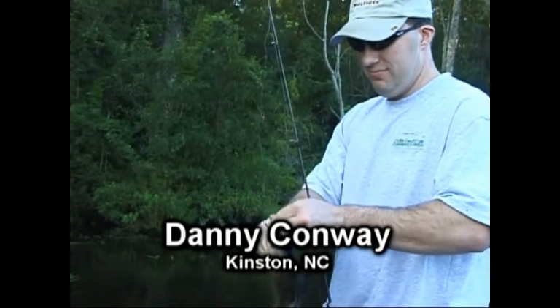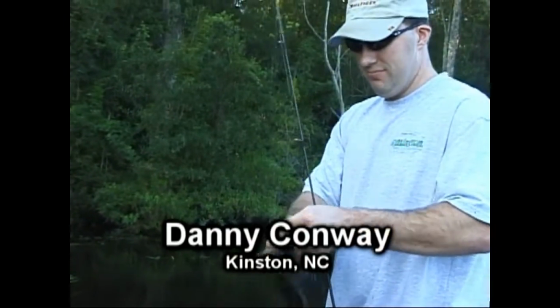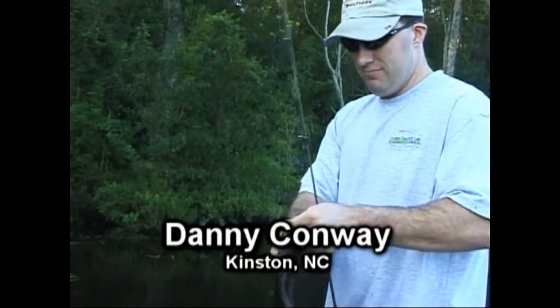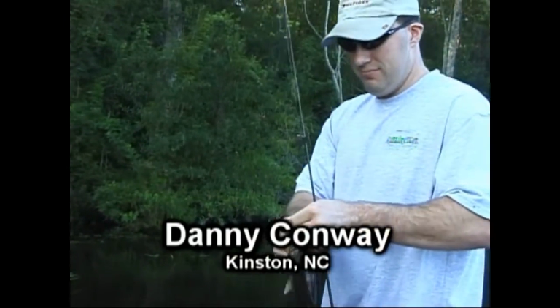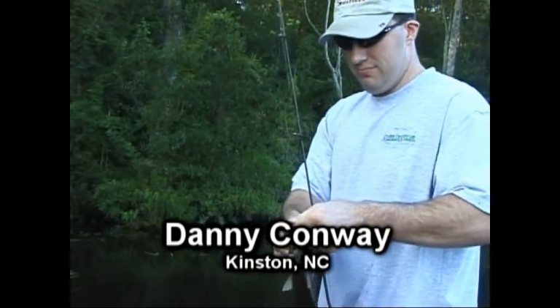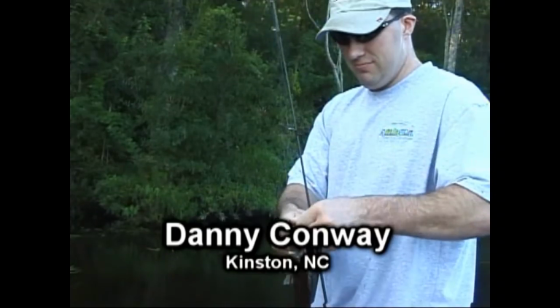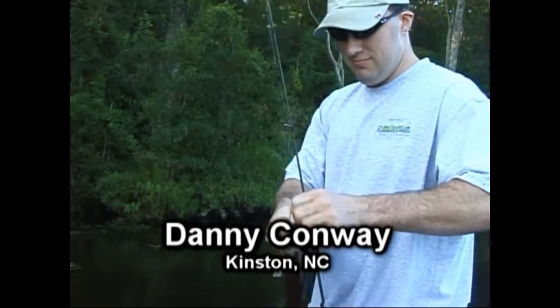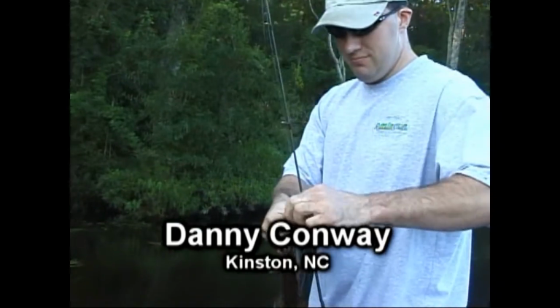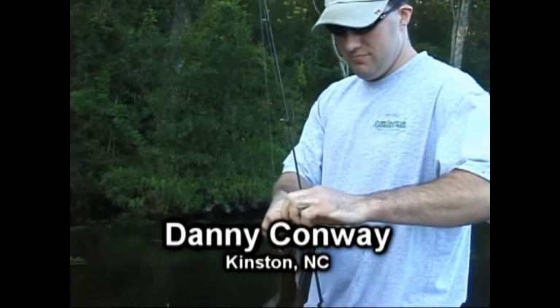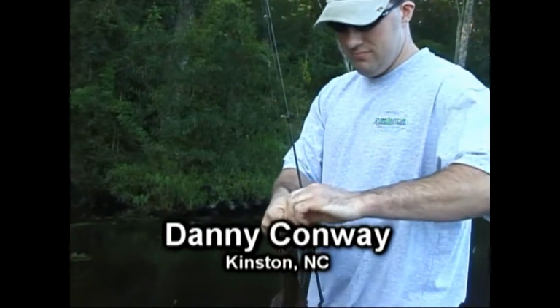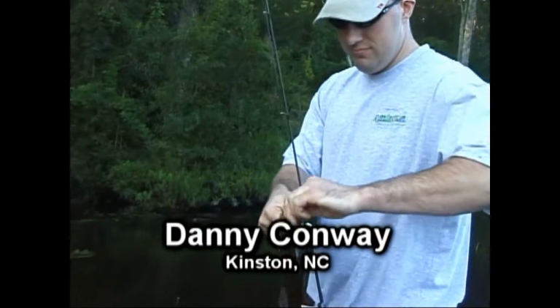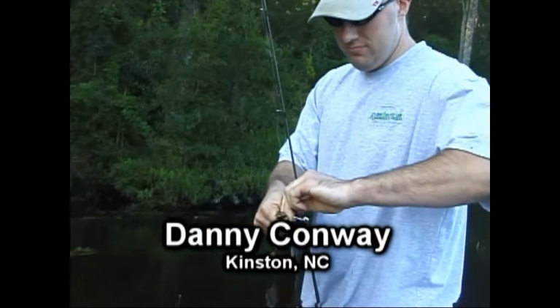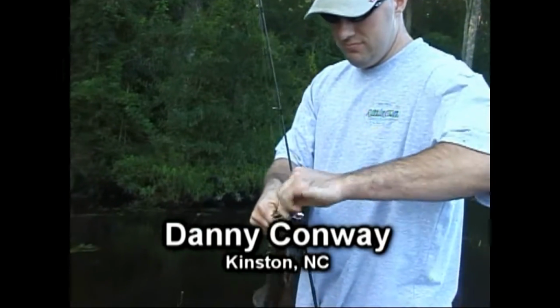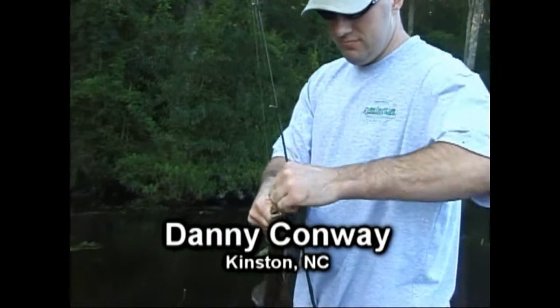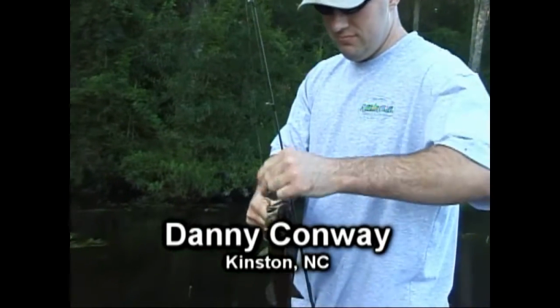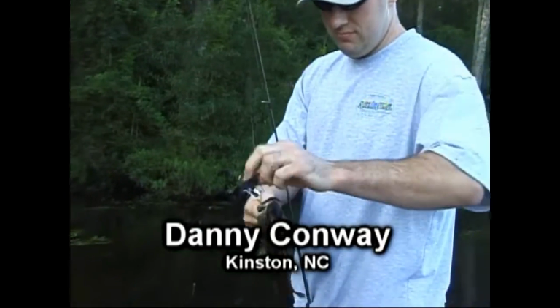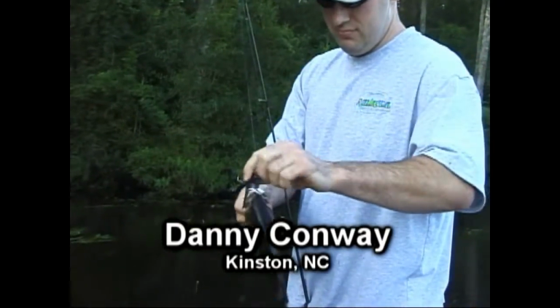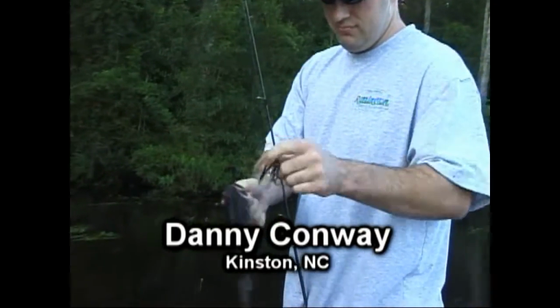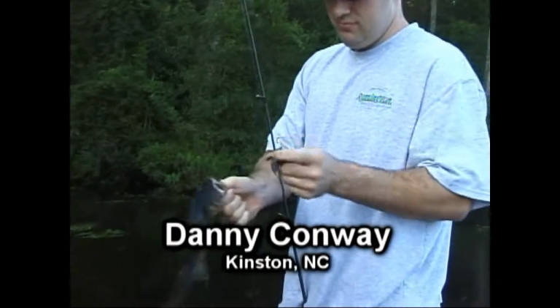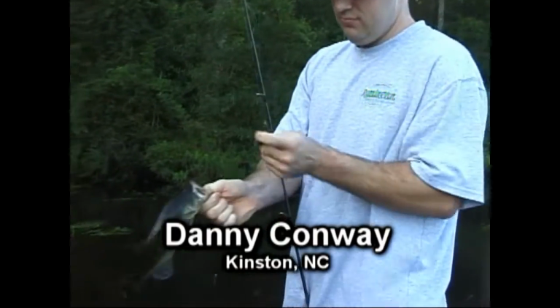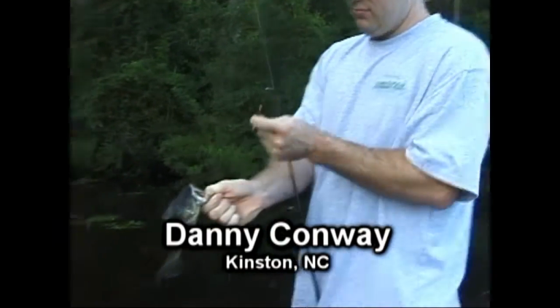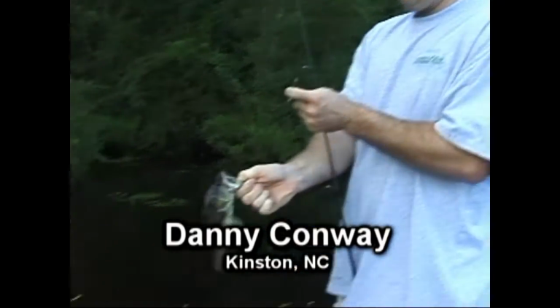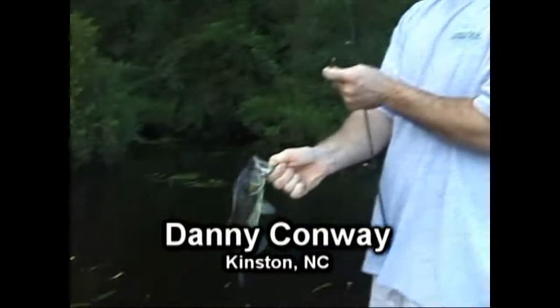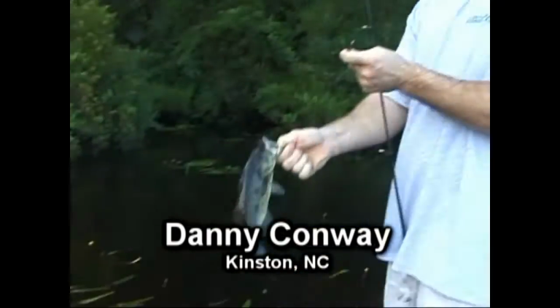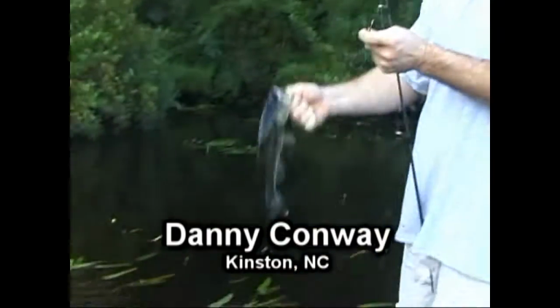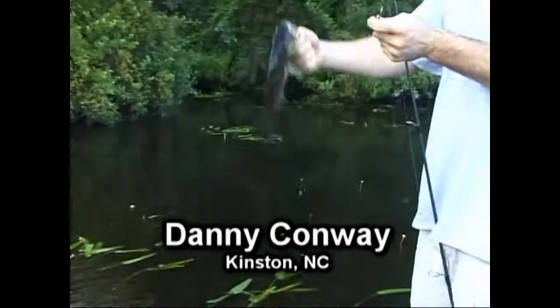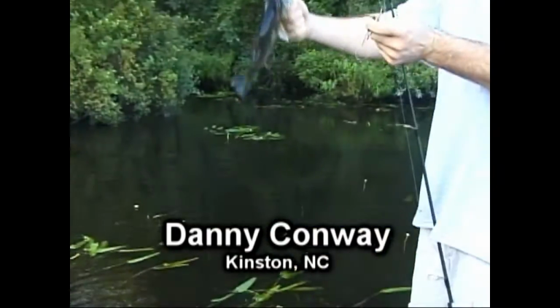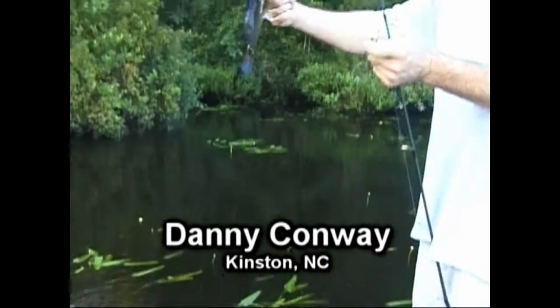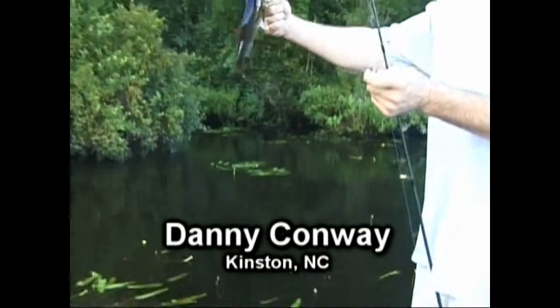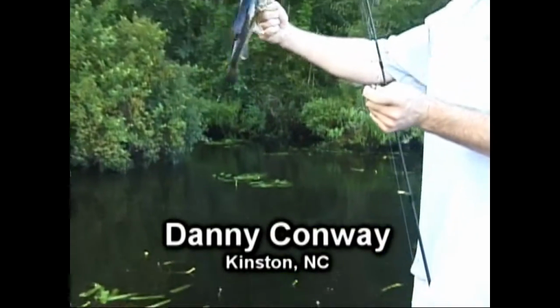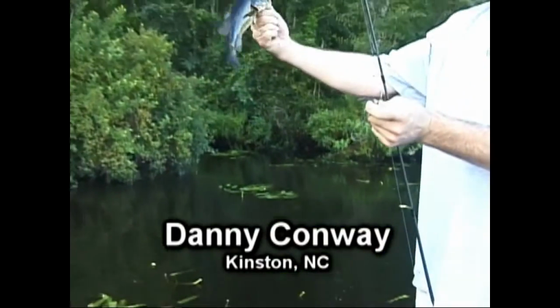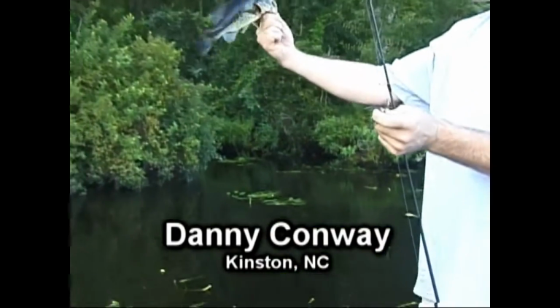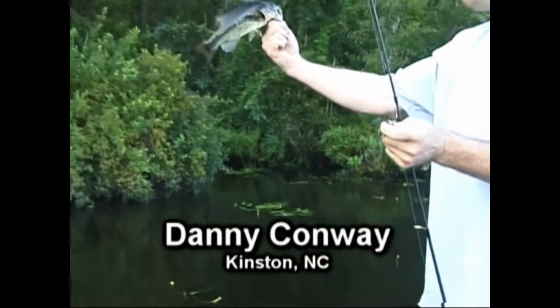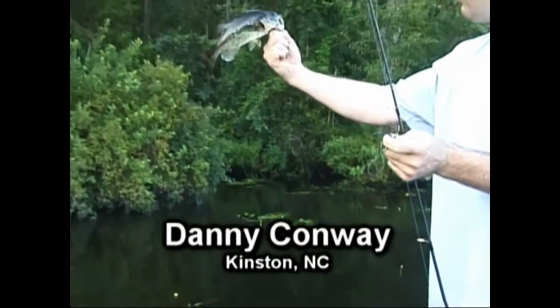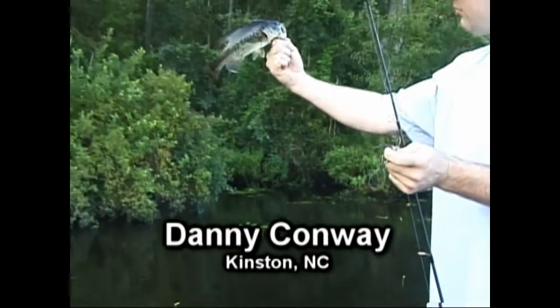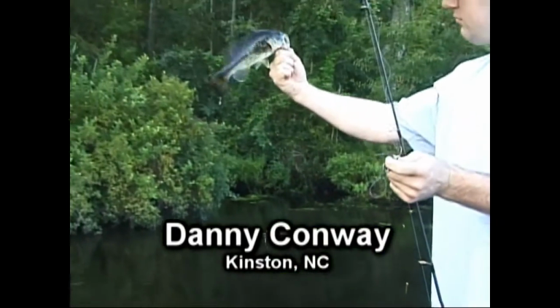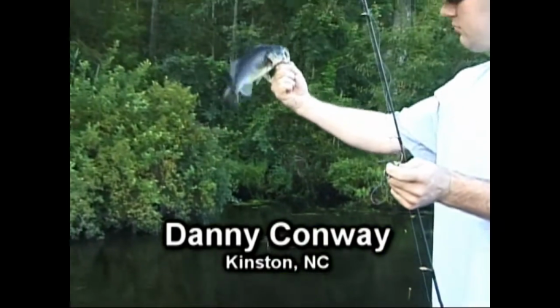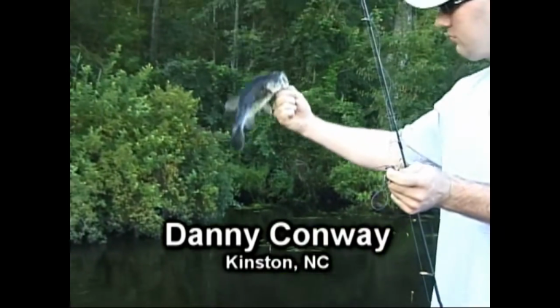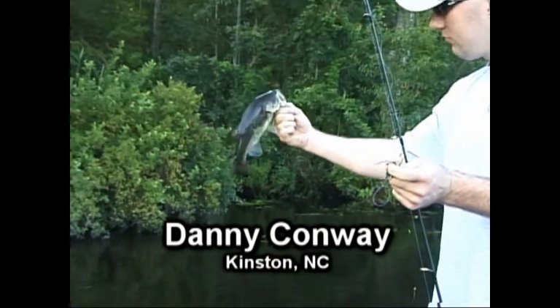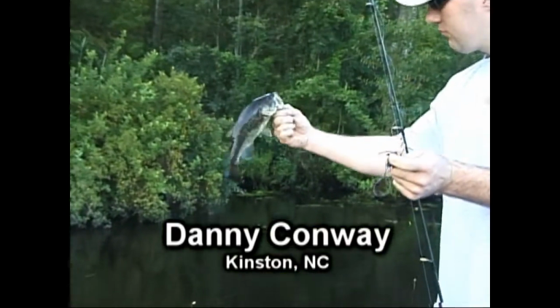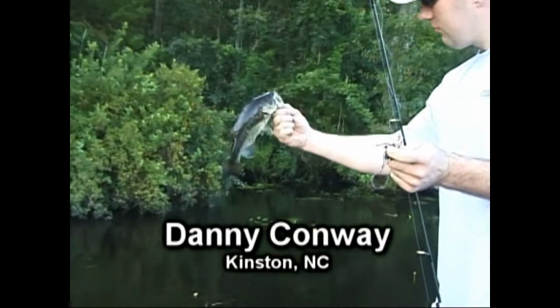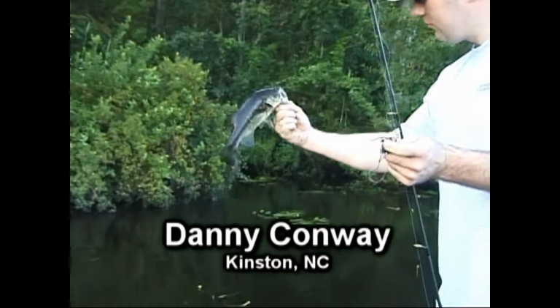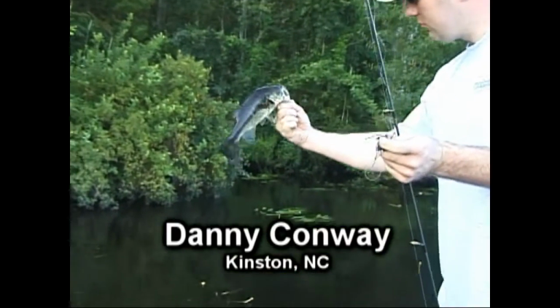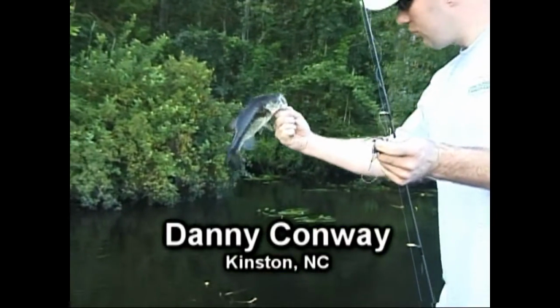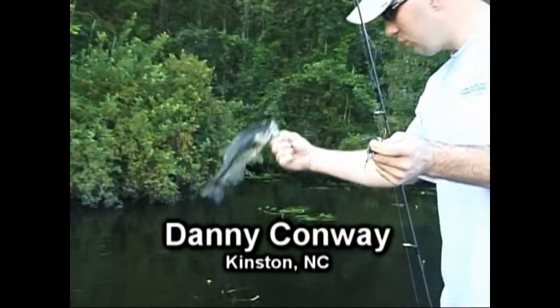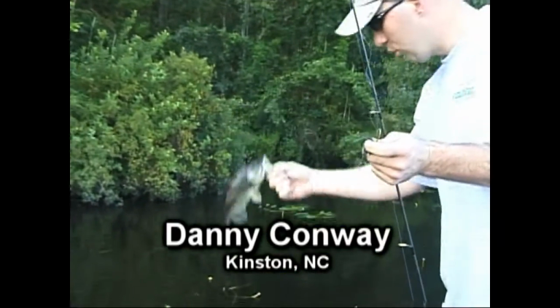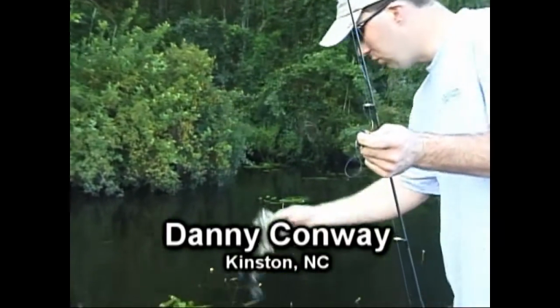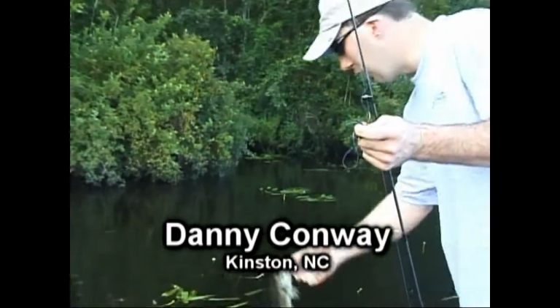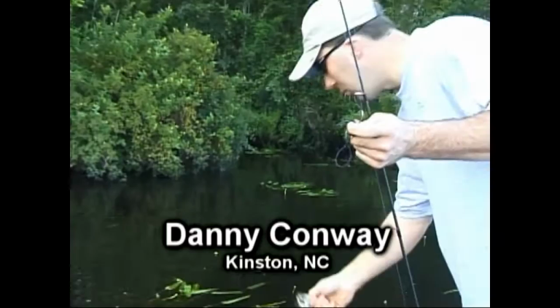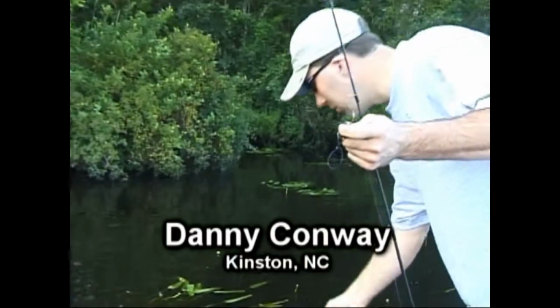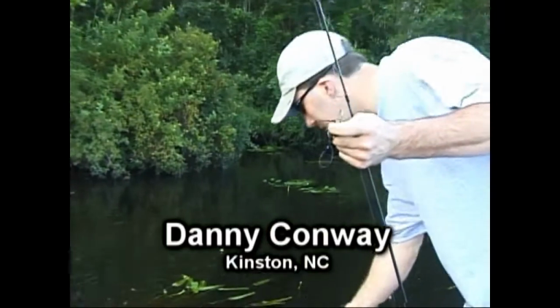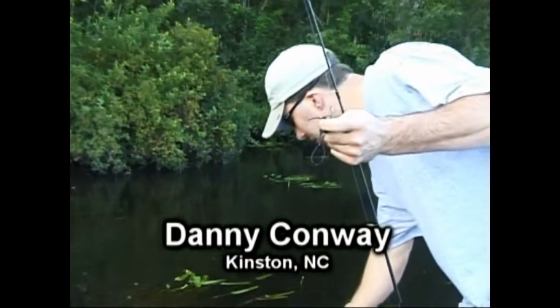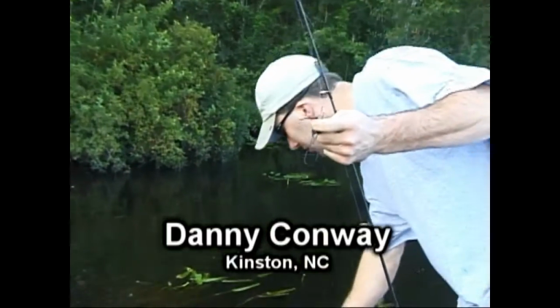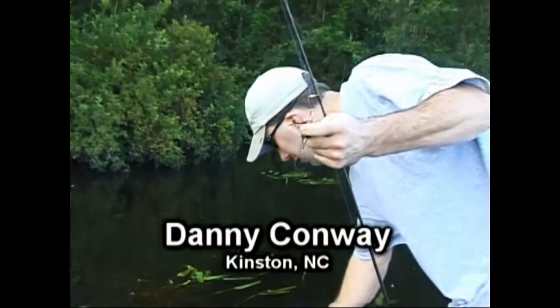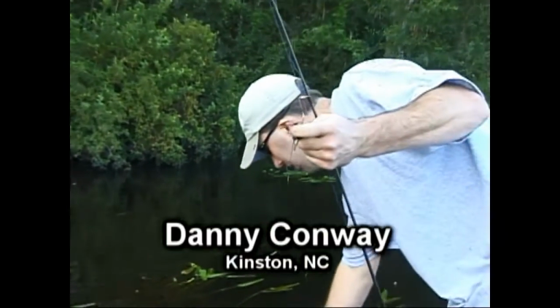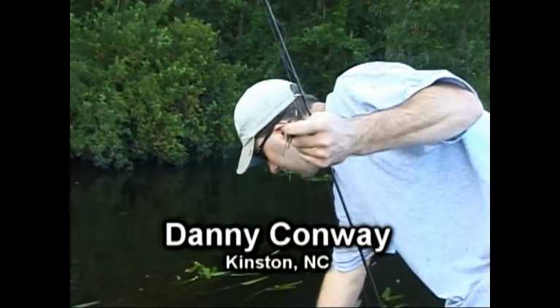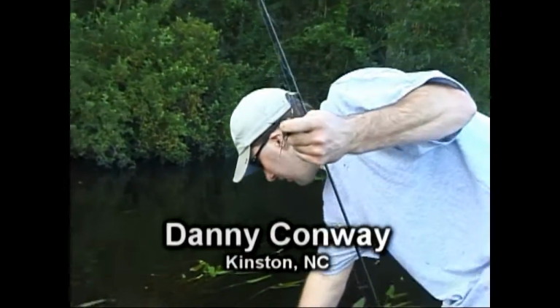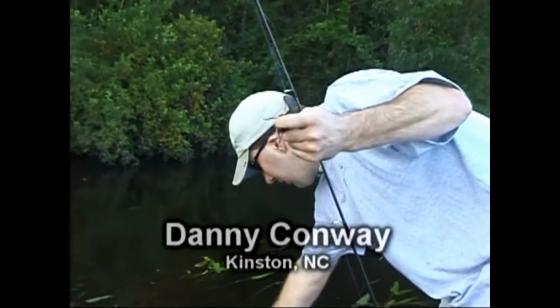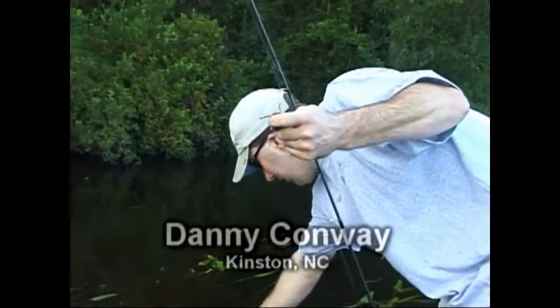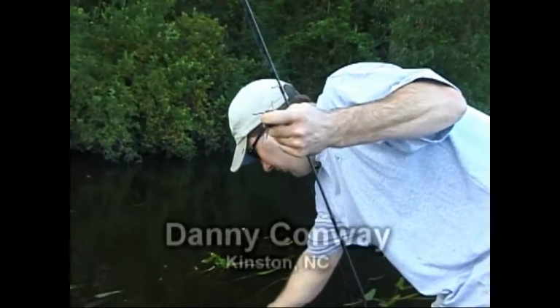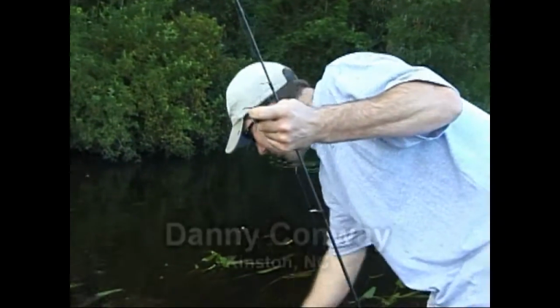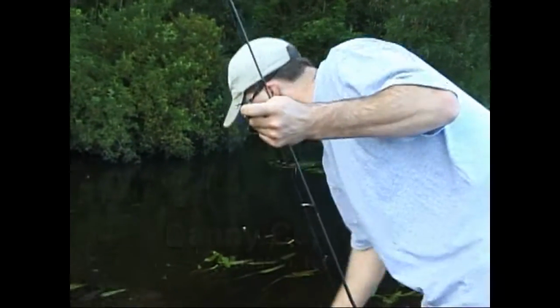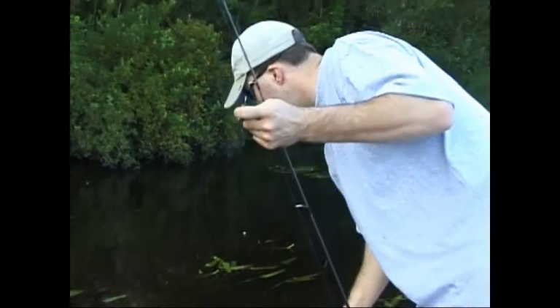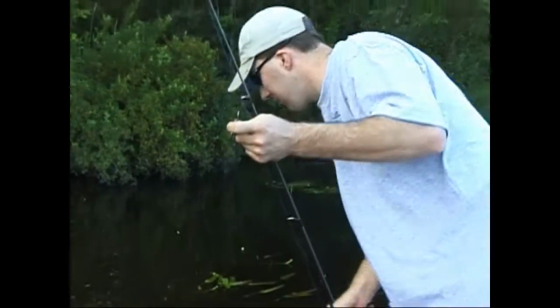This is Danny Conway here. He's a friend of mine. He came along to help learn how to use a camera a little bit, but he decided to get in on the fishing action.